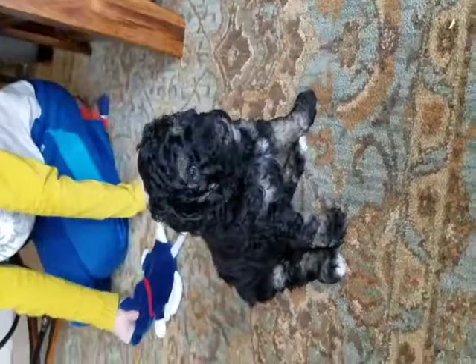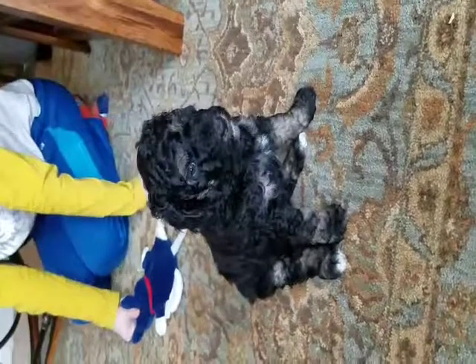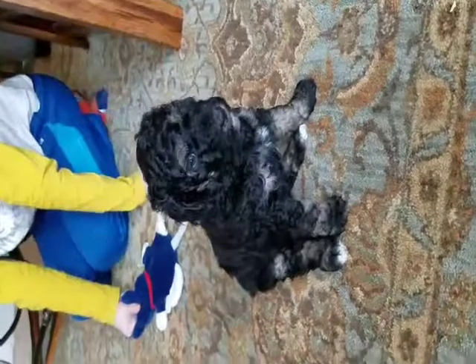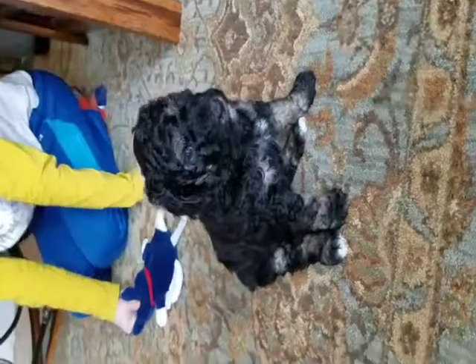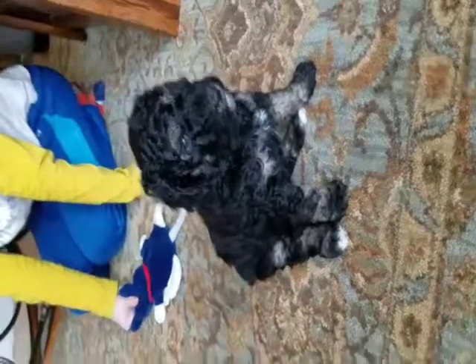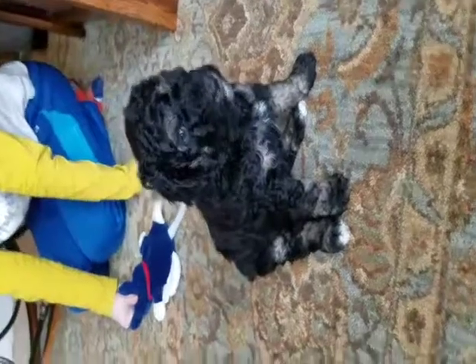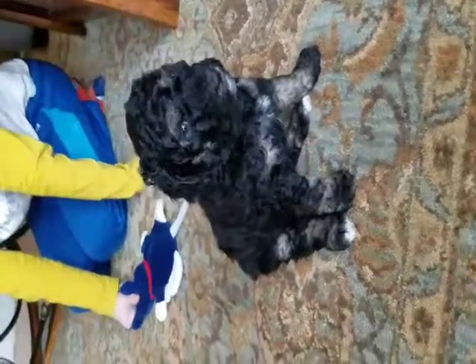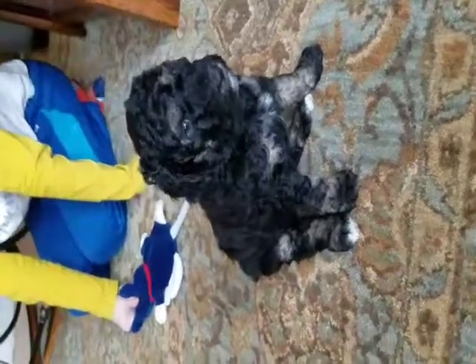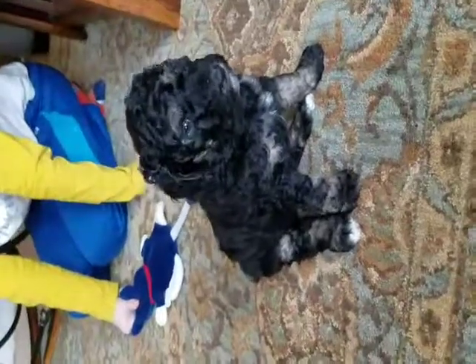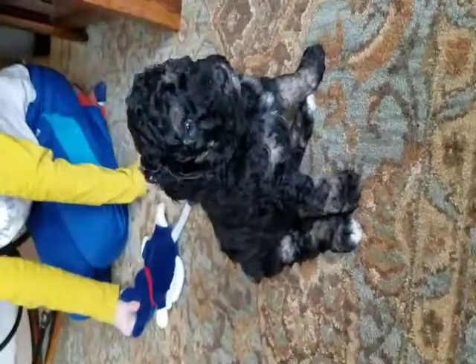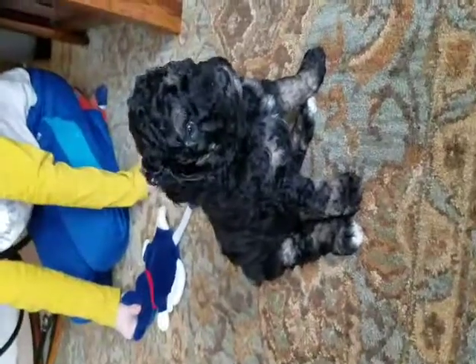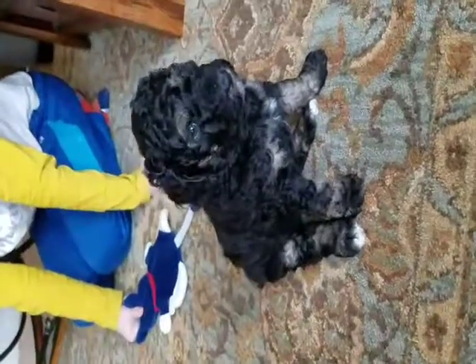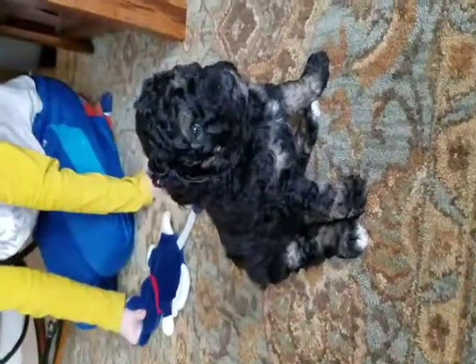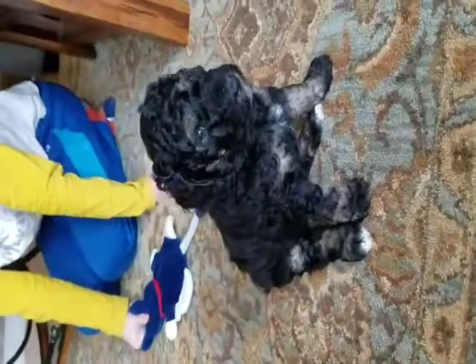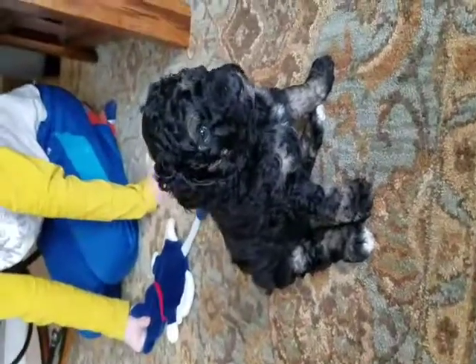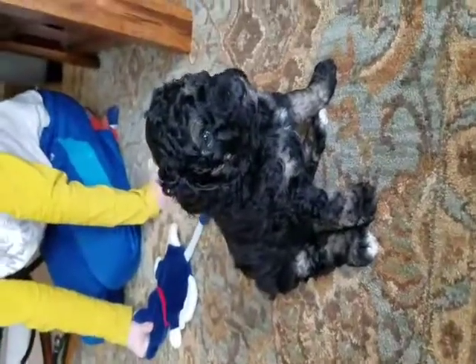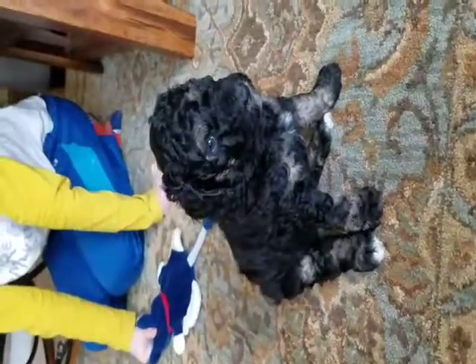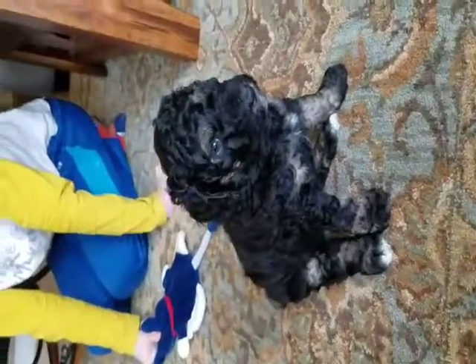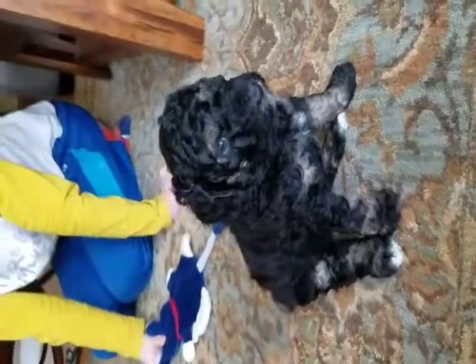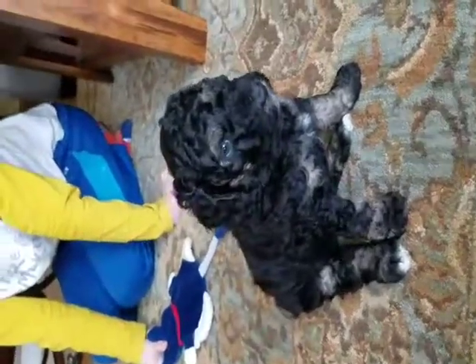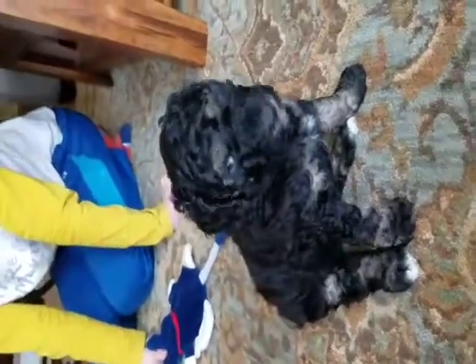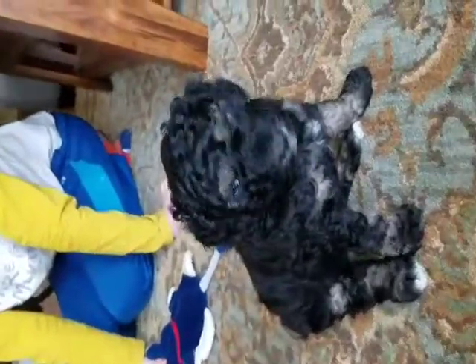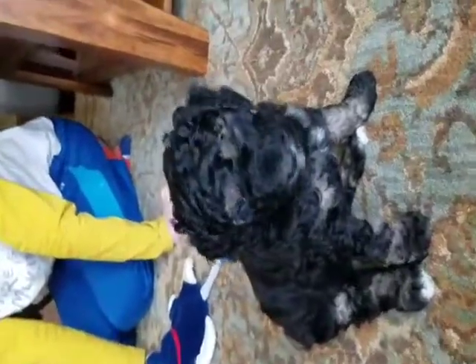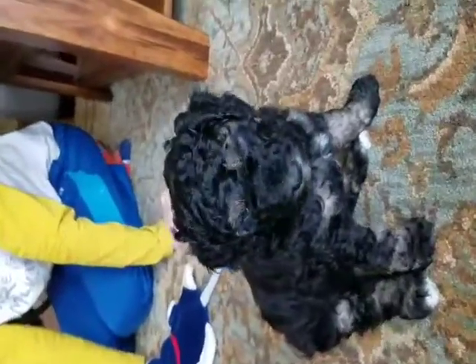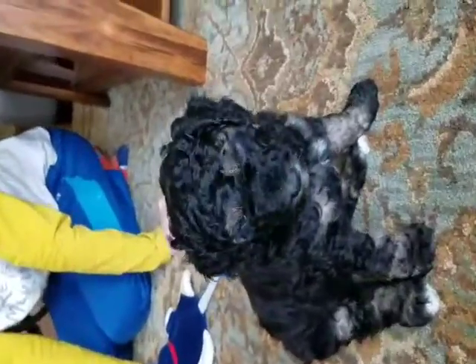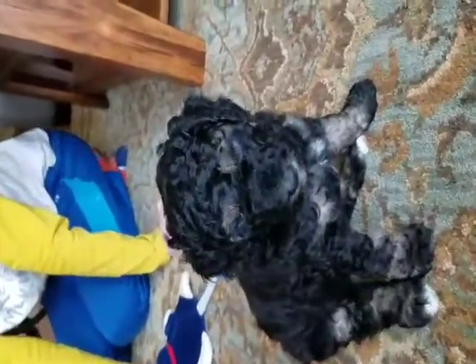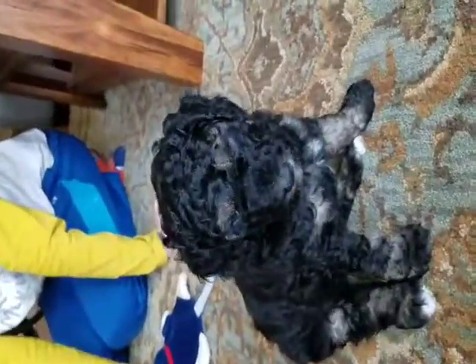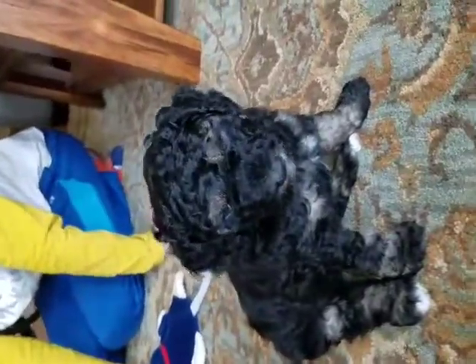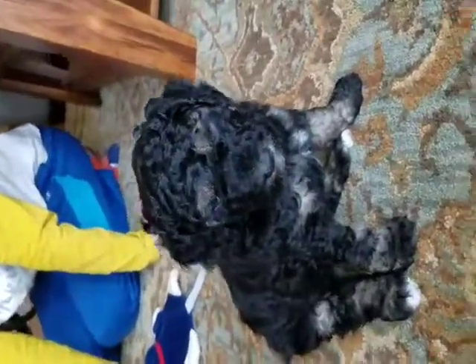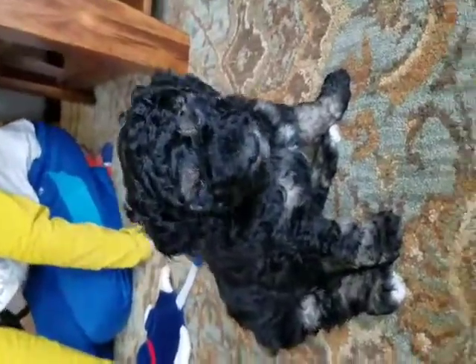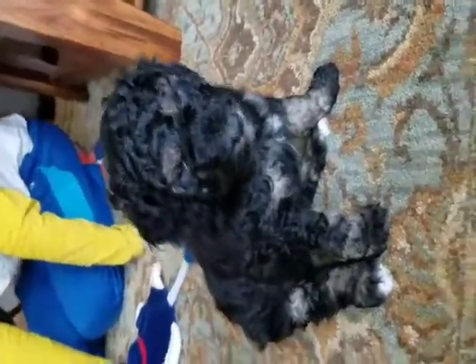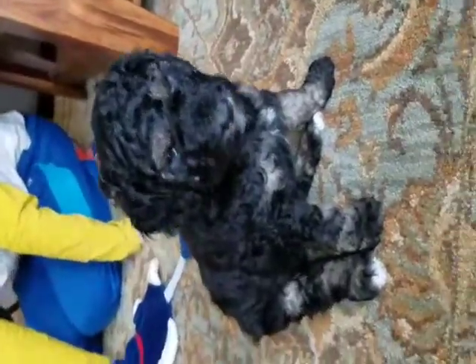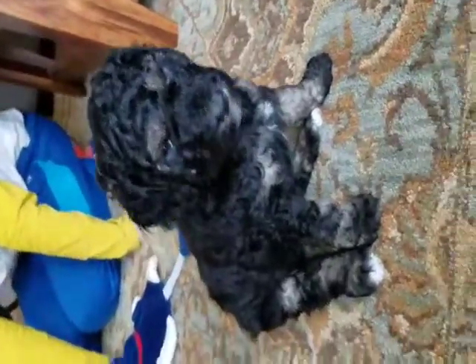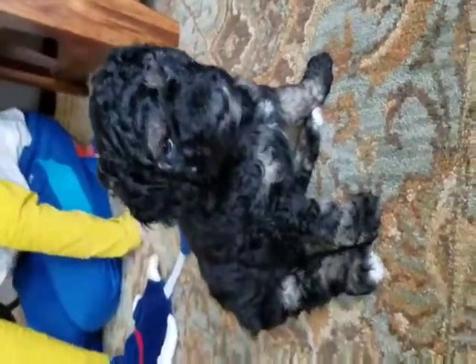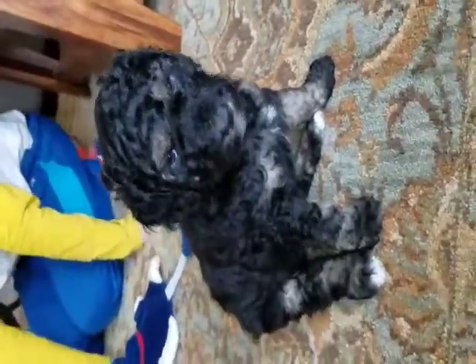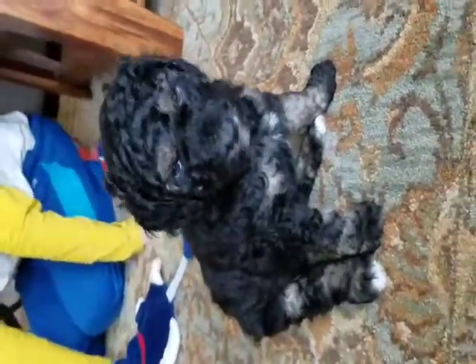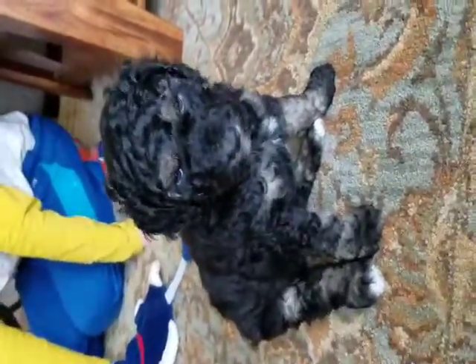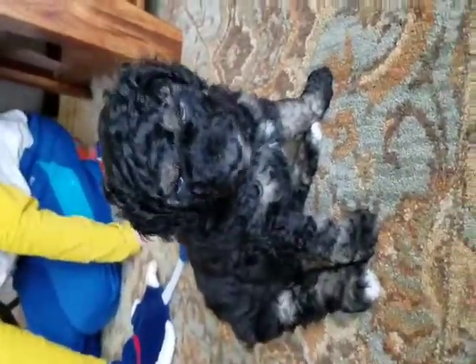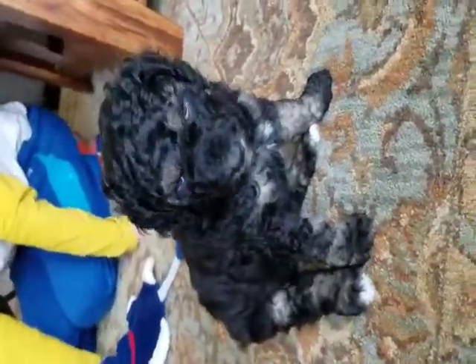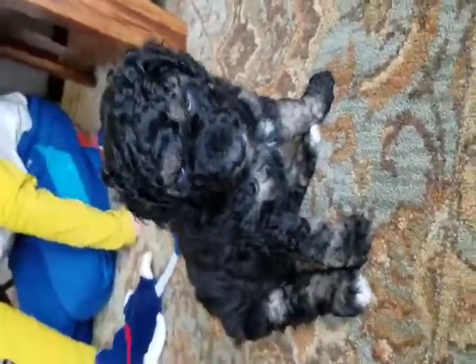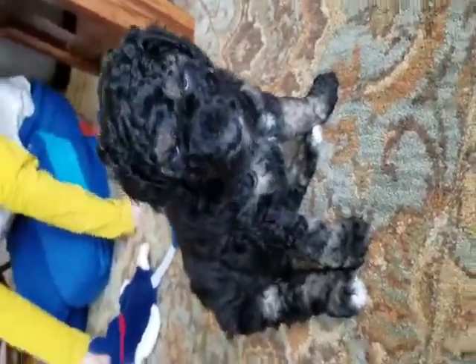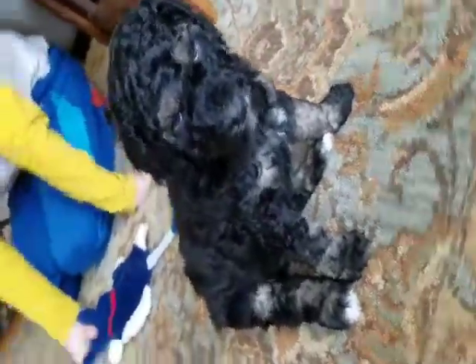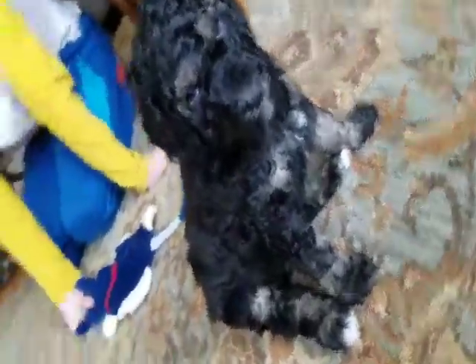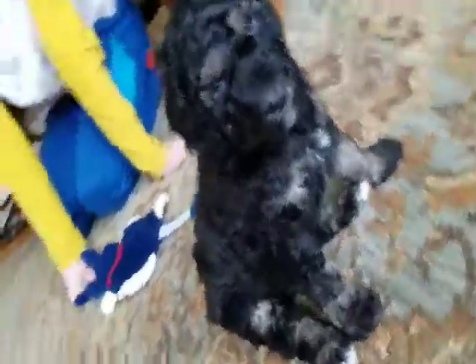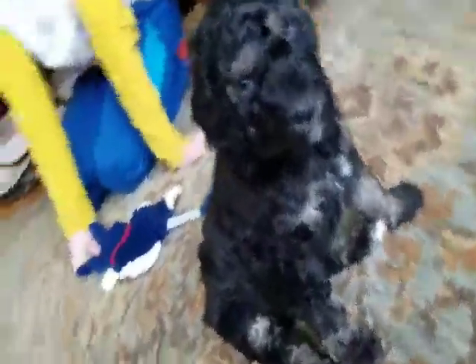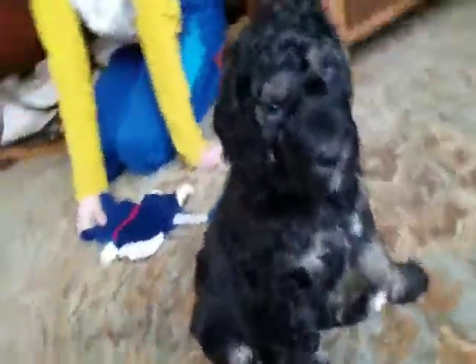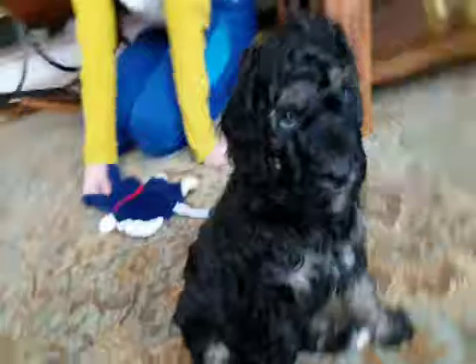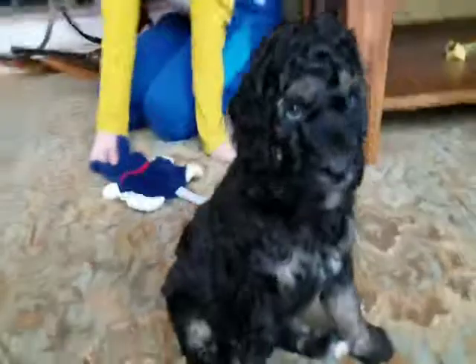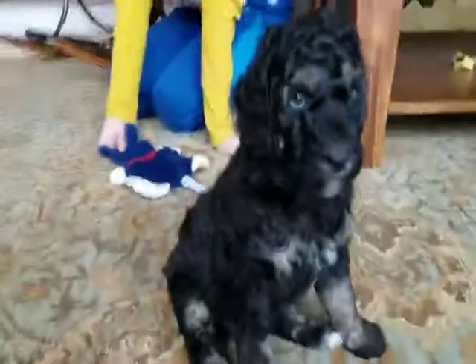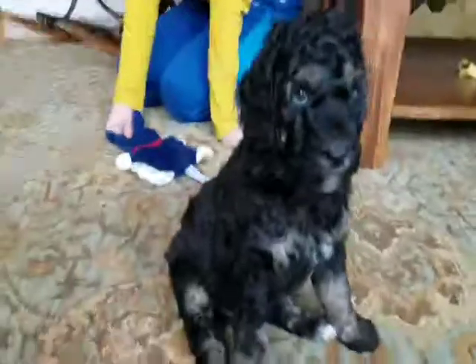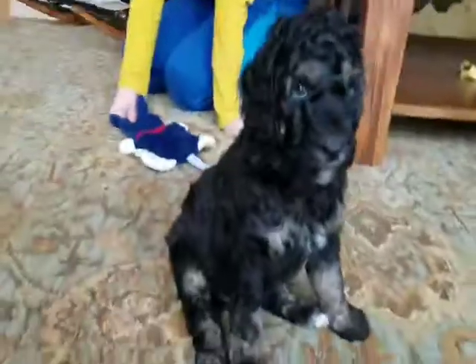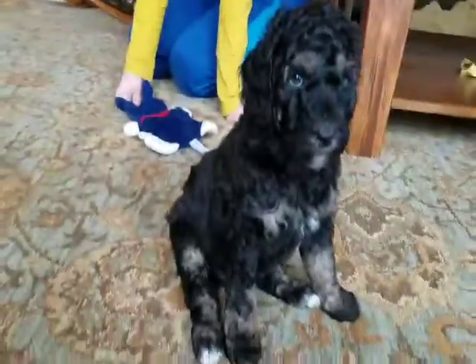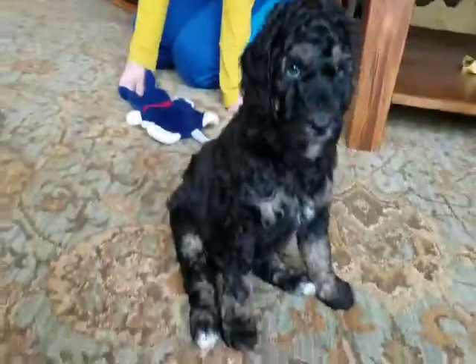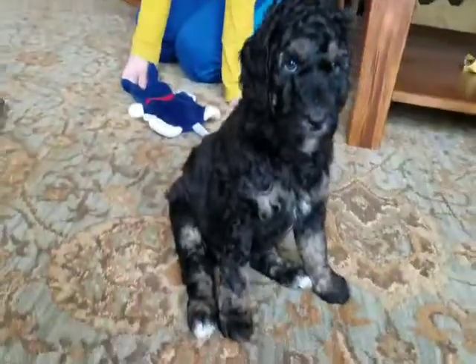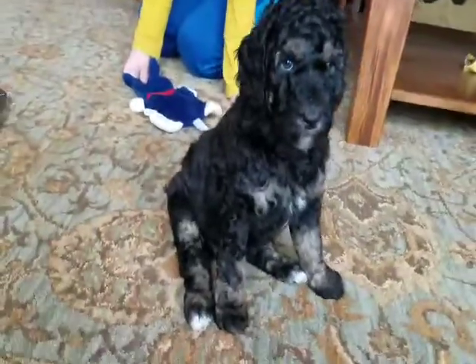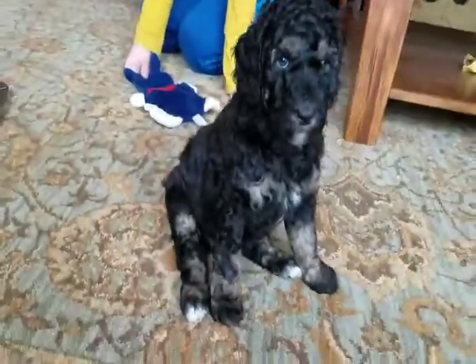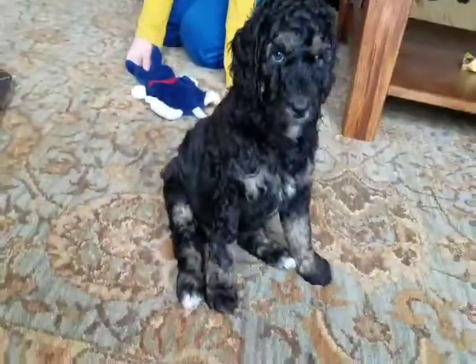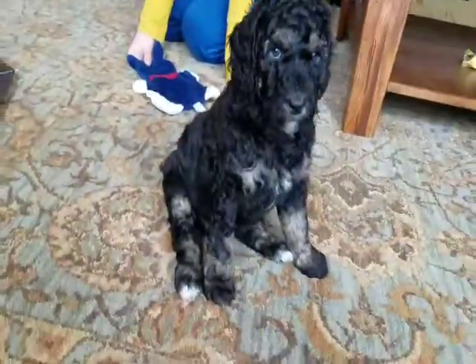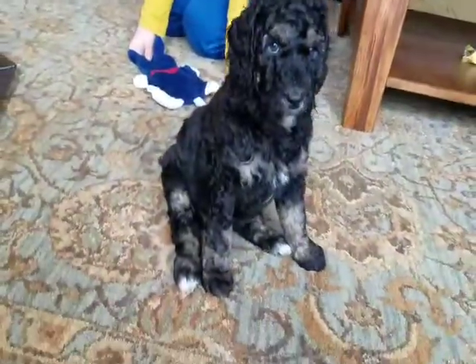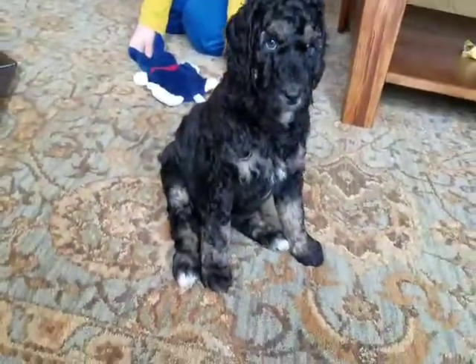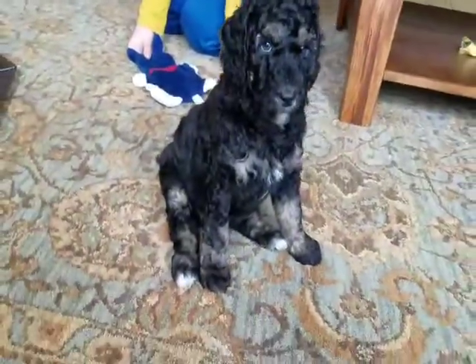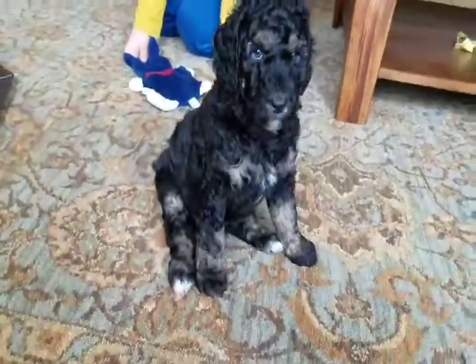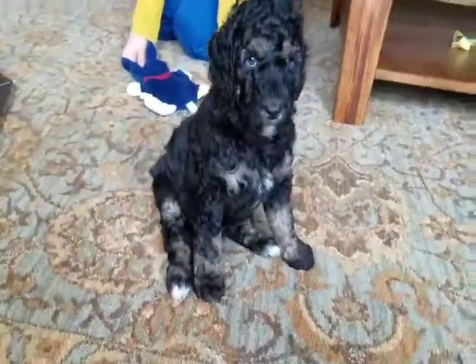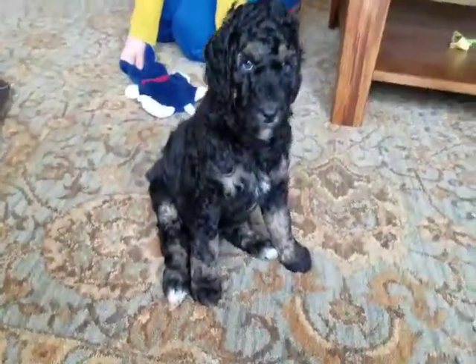Once again, Annika — black and tan Moyen phantom poodle.